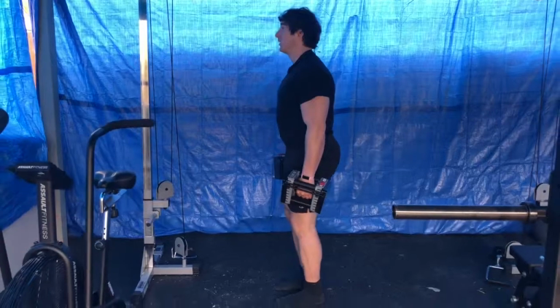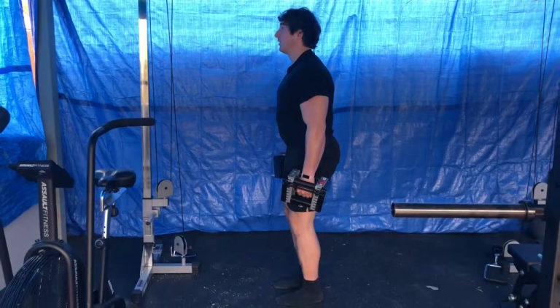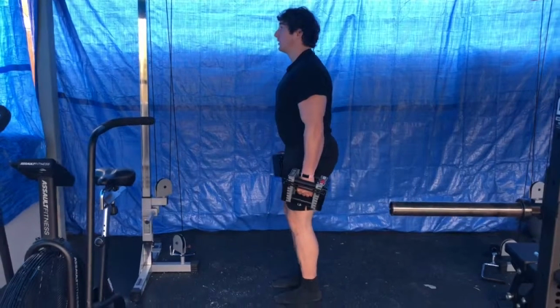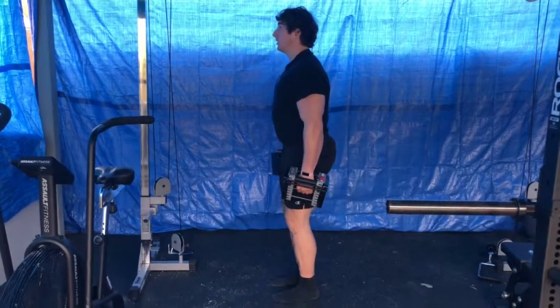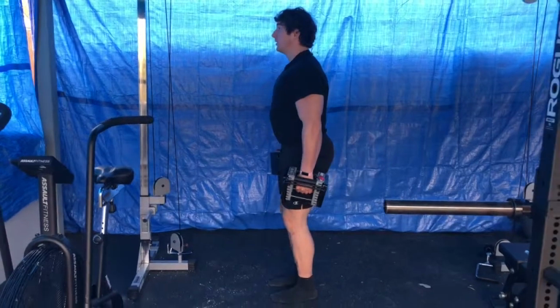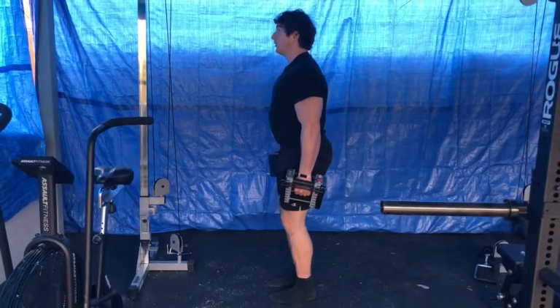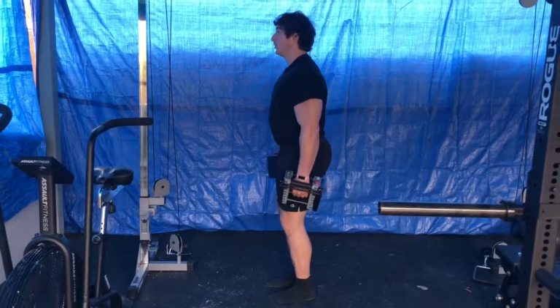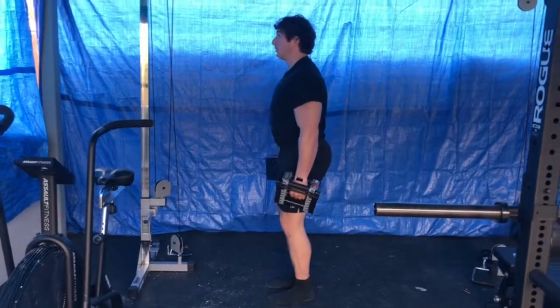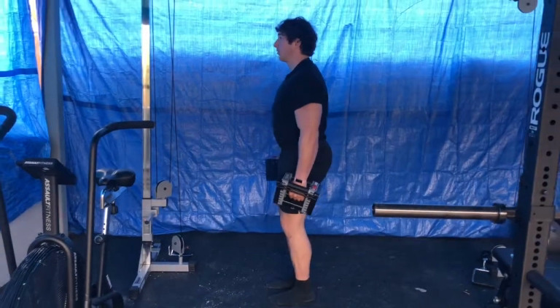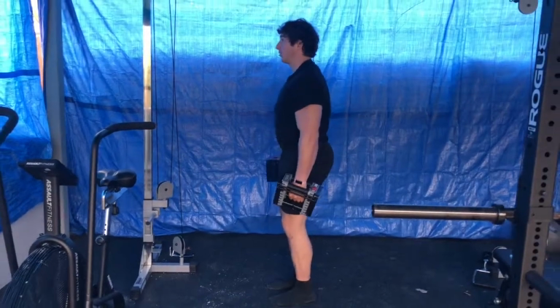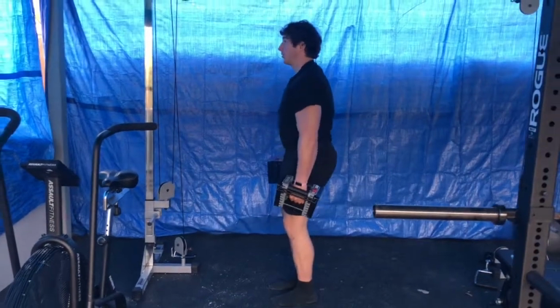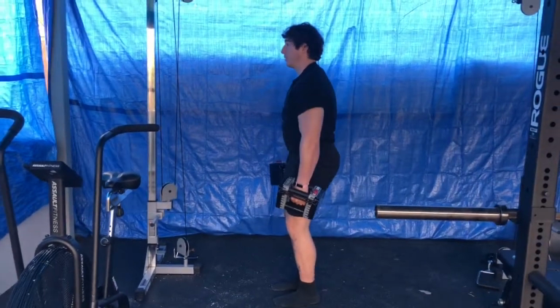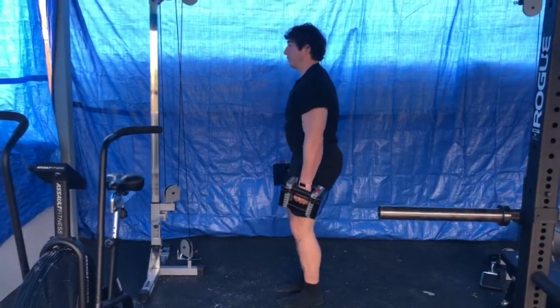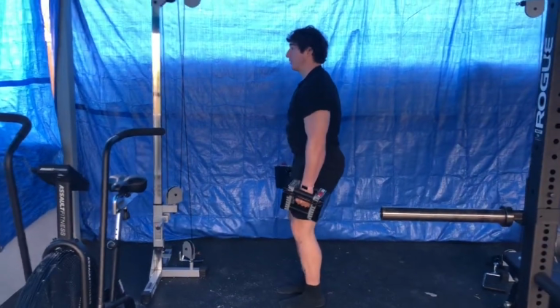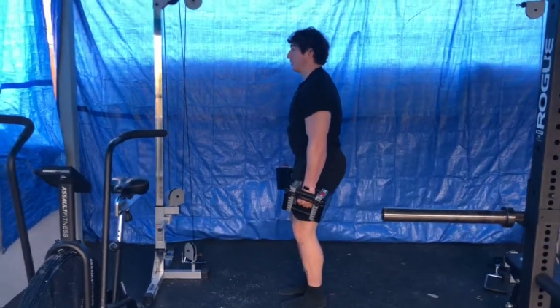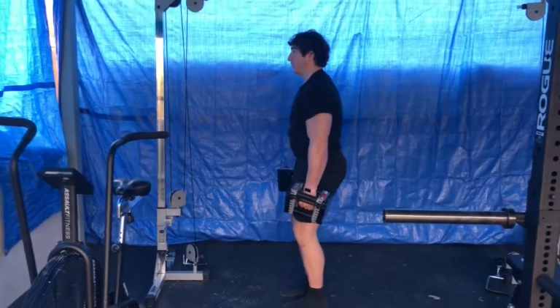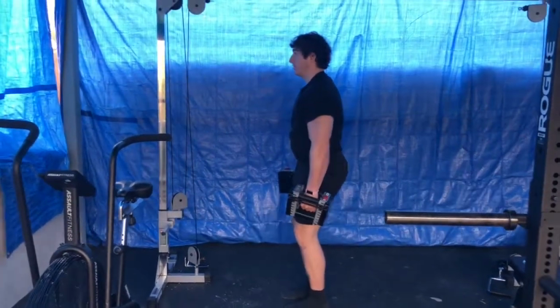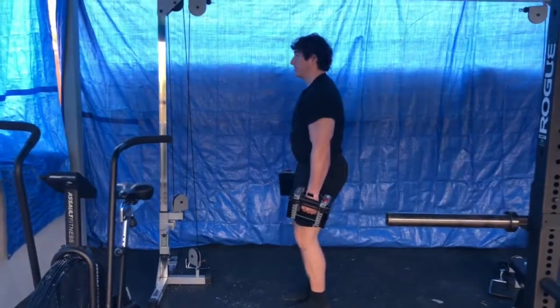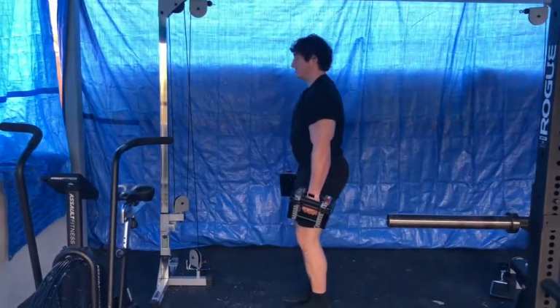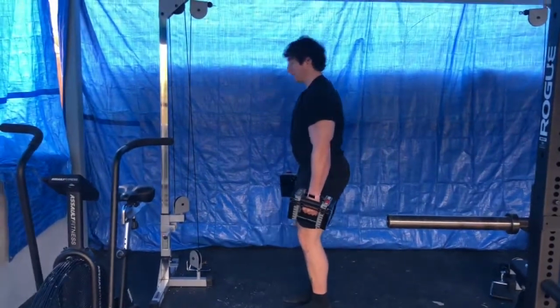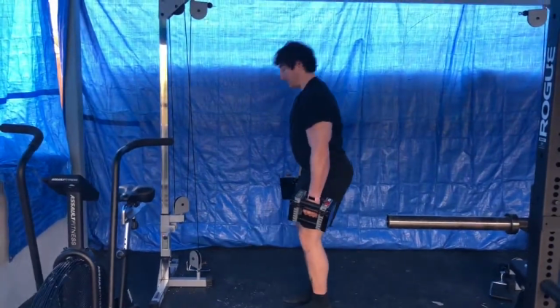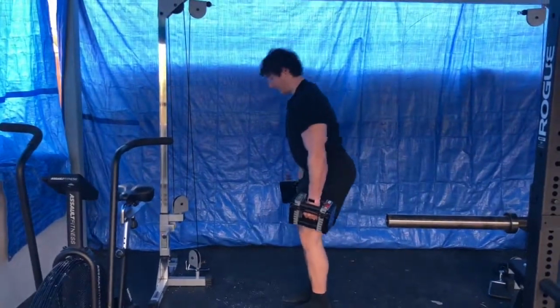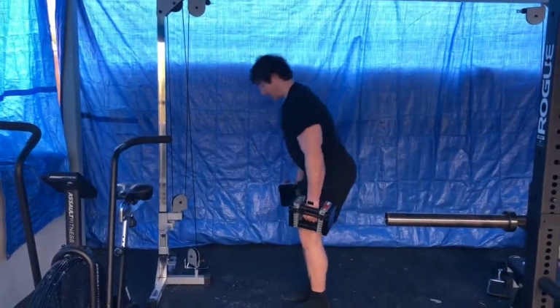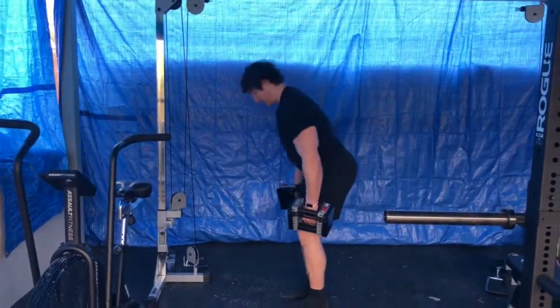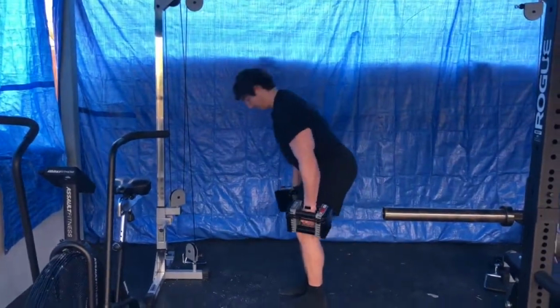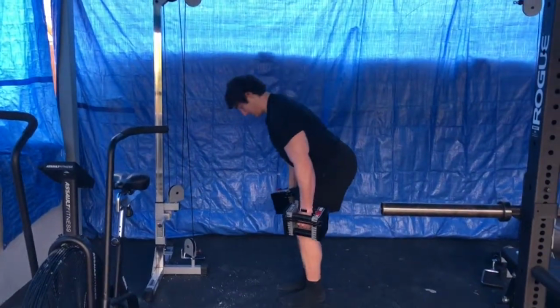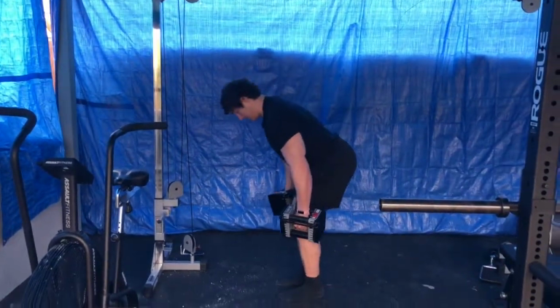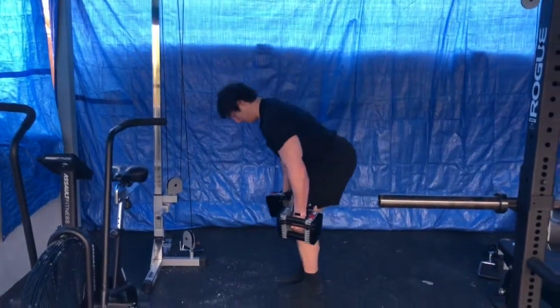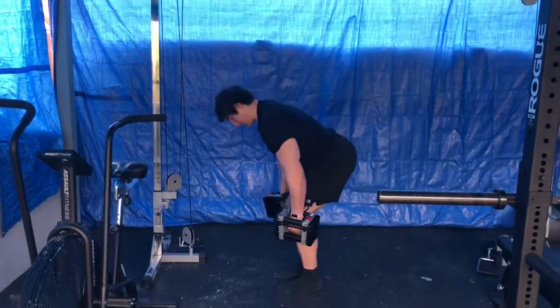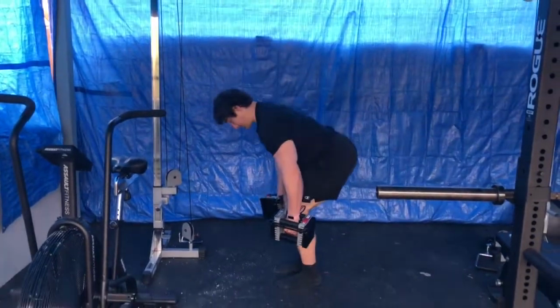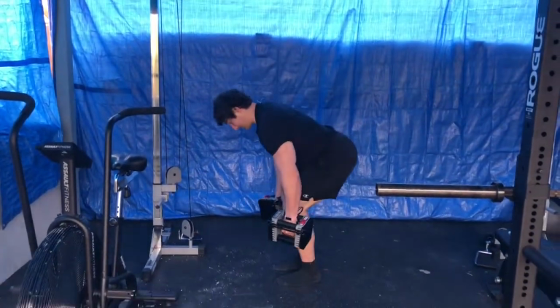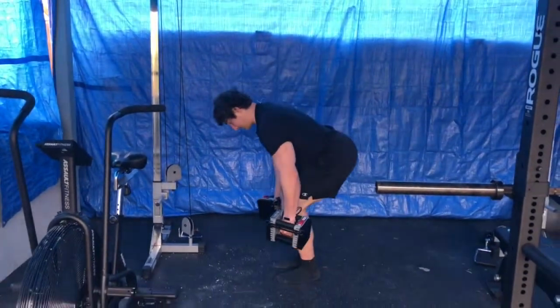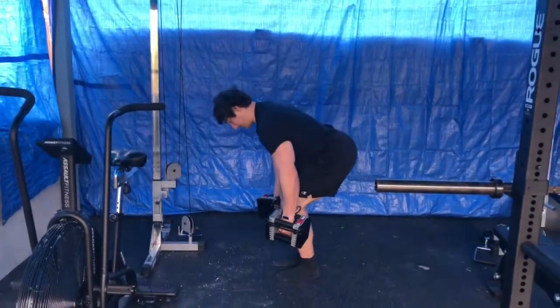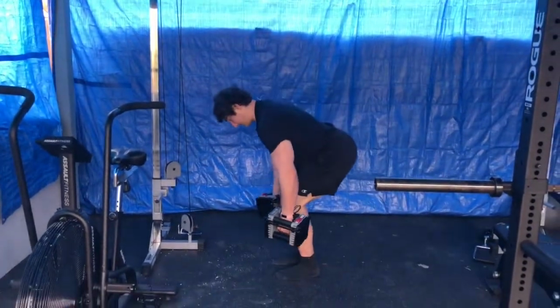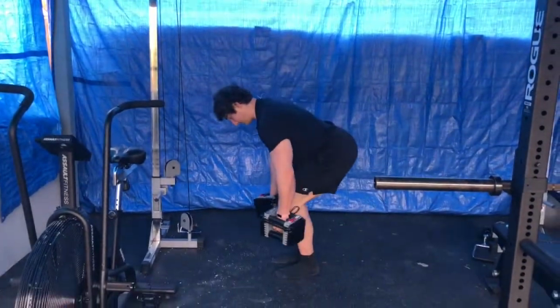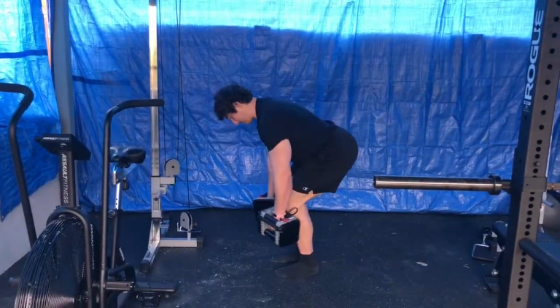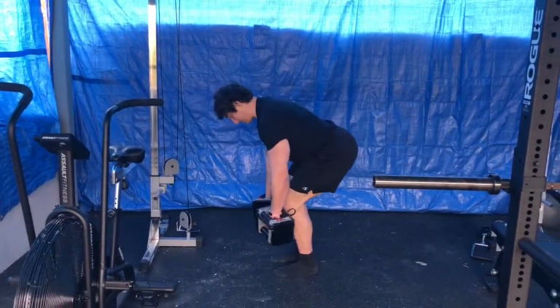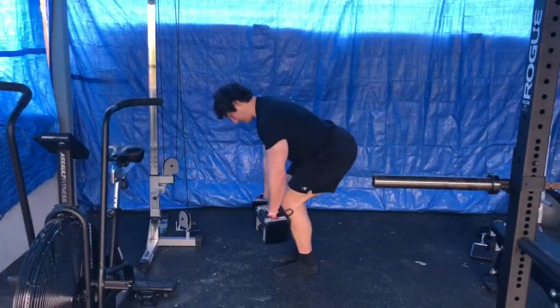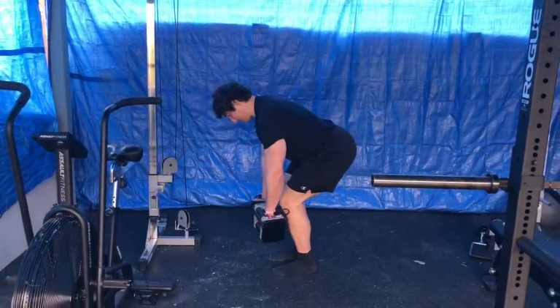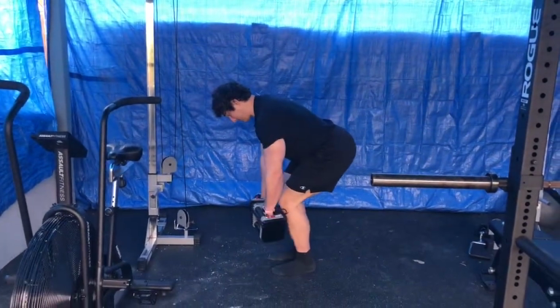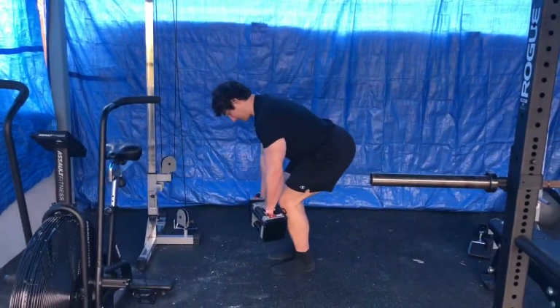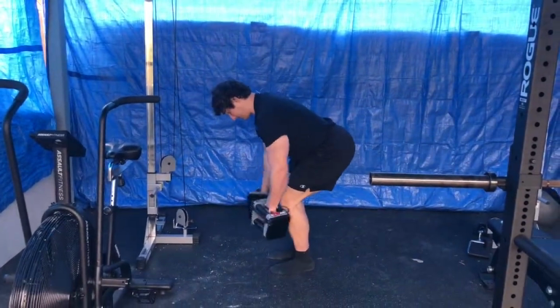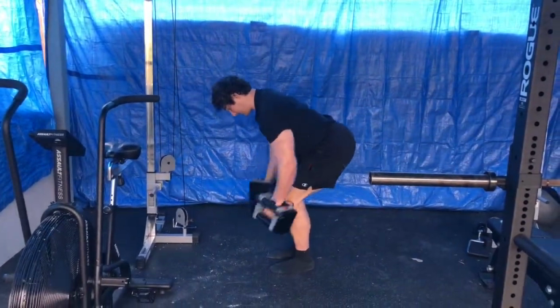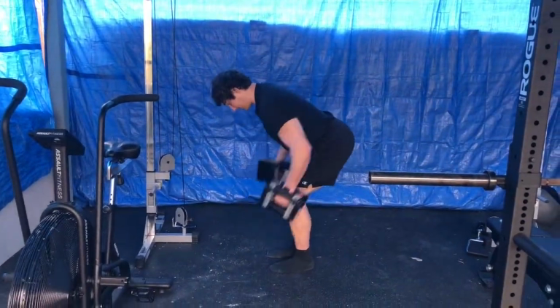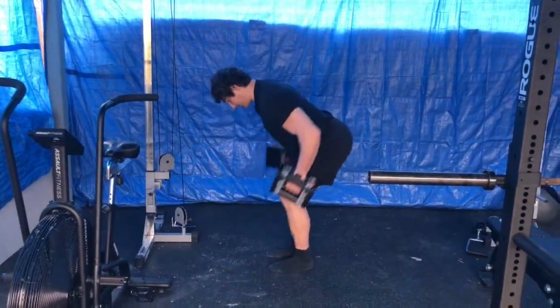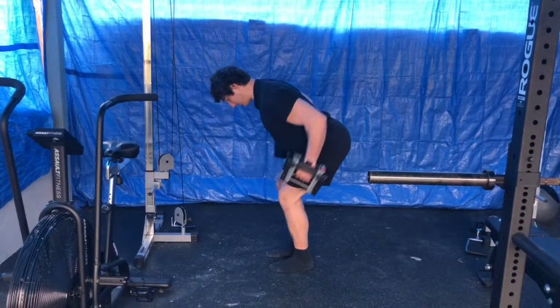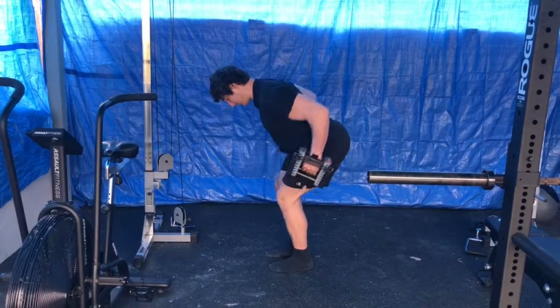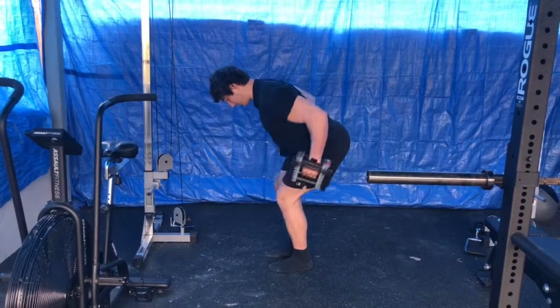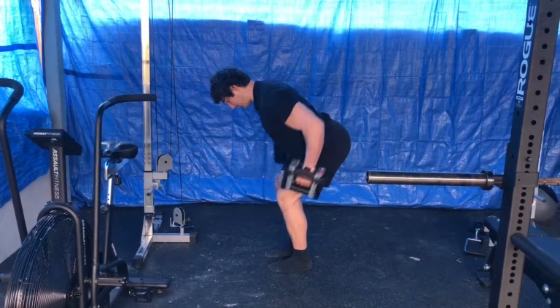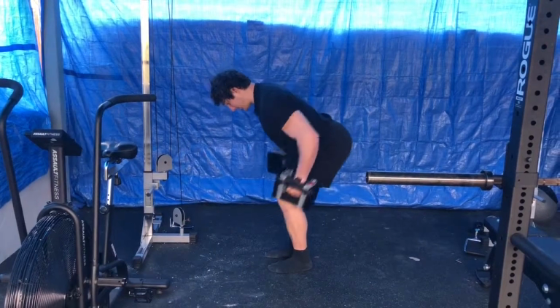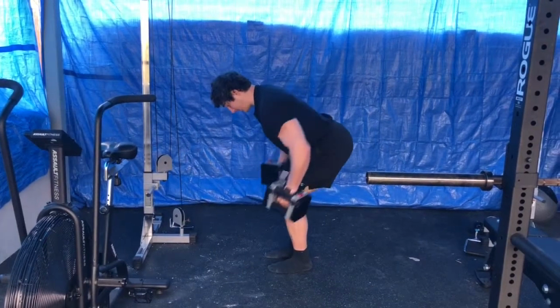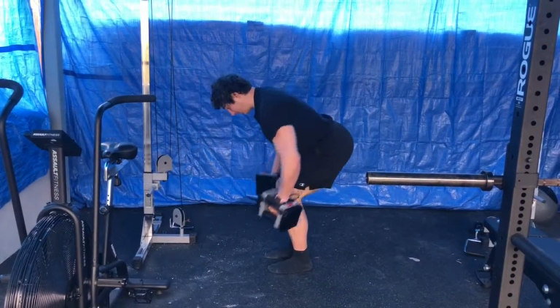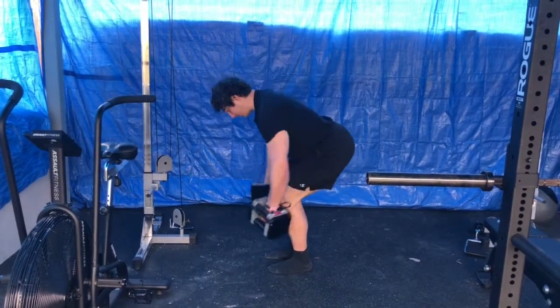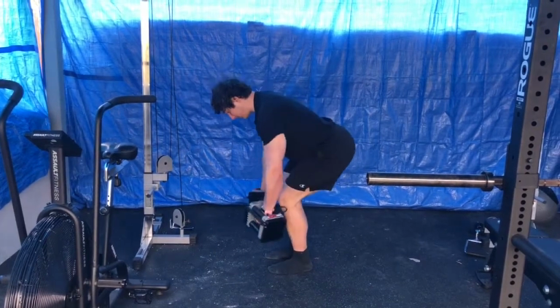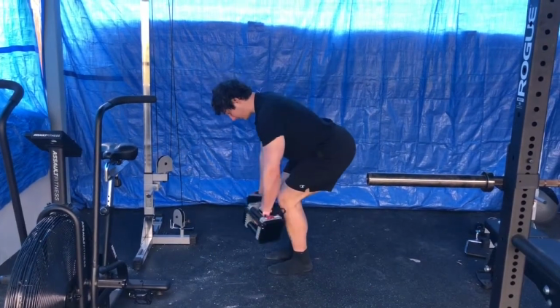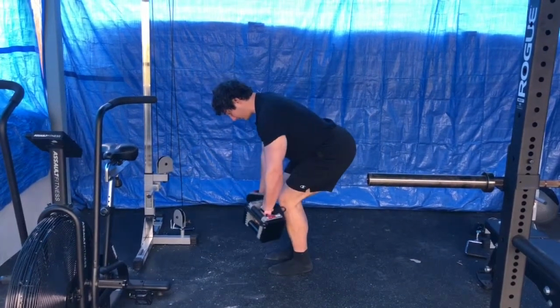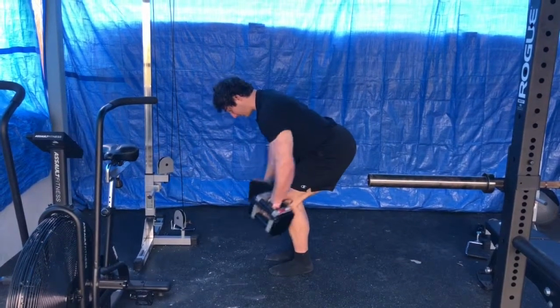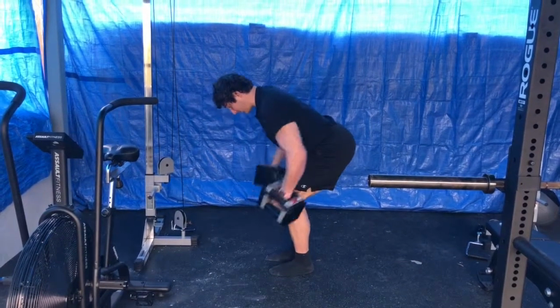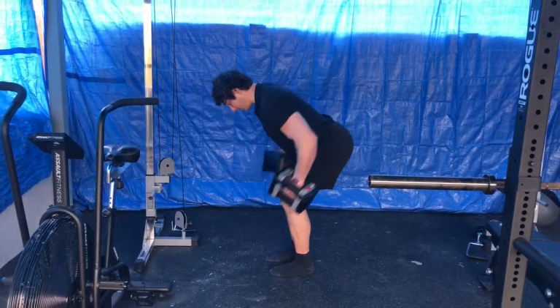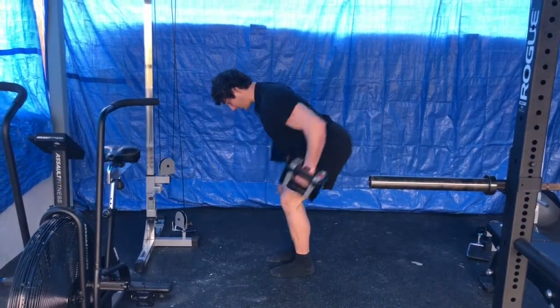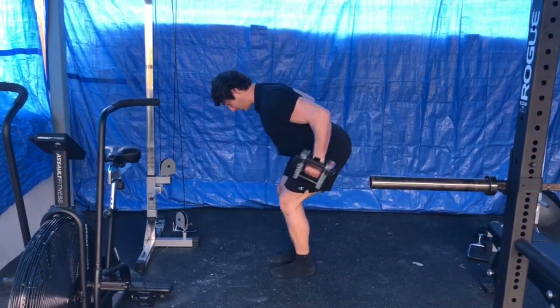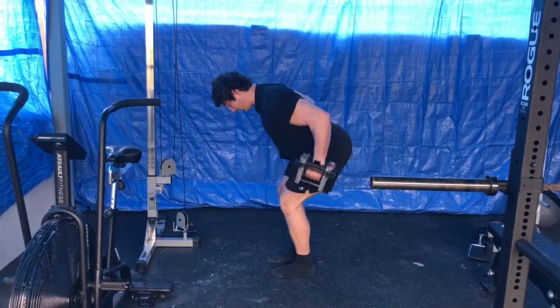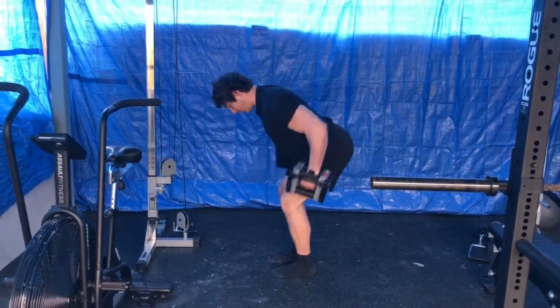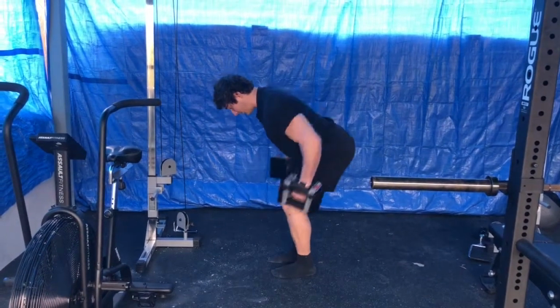To set this up, you want to think of it like a Romanian deadlift to get in position. If you haven't watched that video, I would highly recommend checking that out.